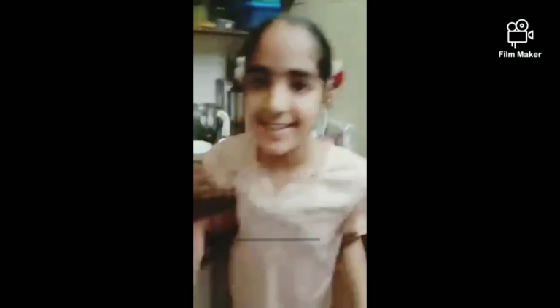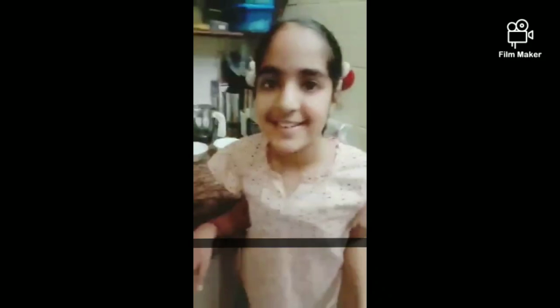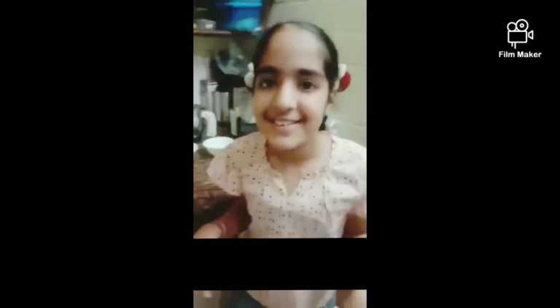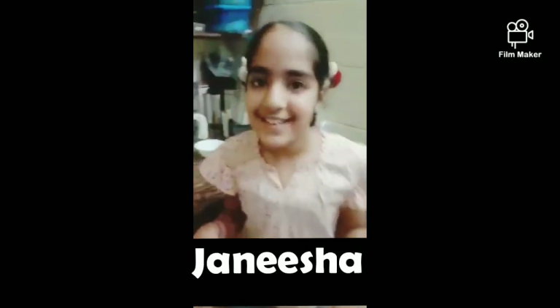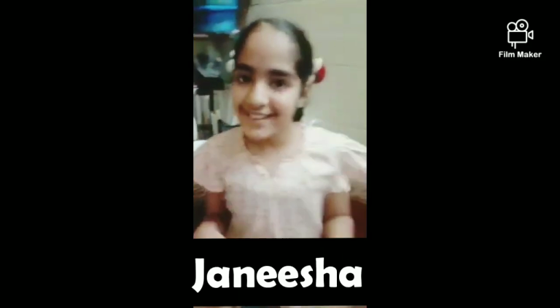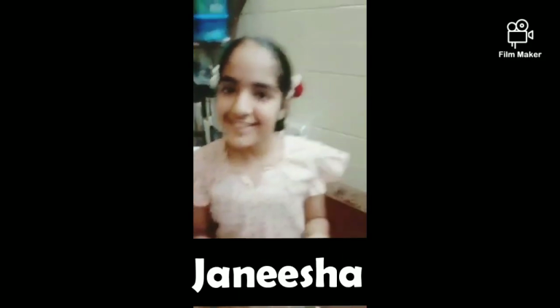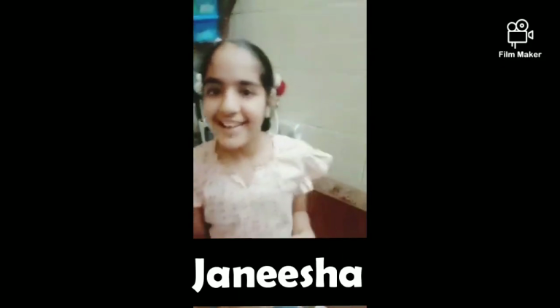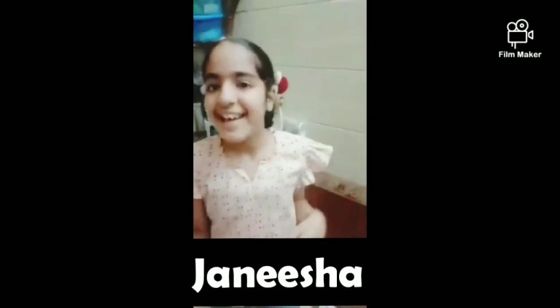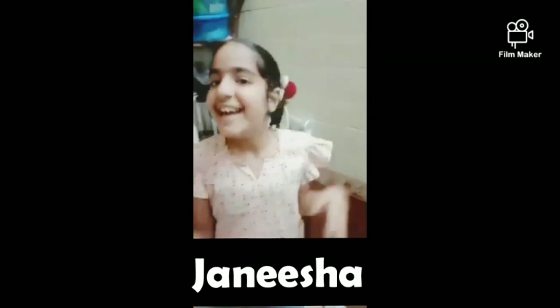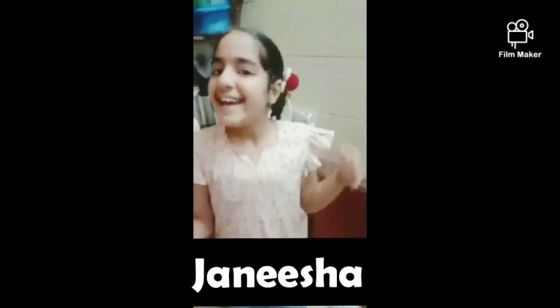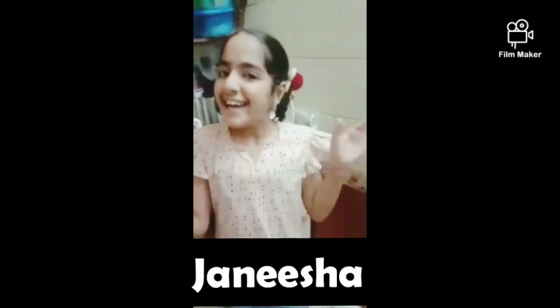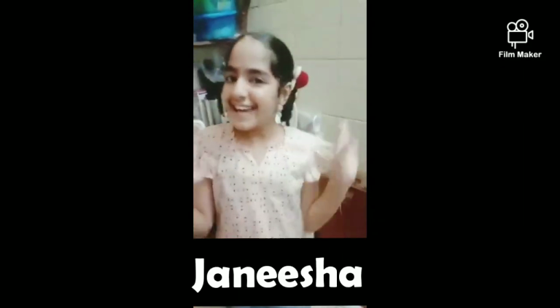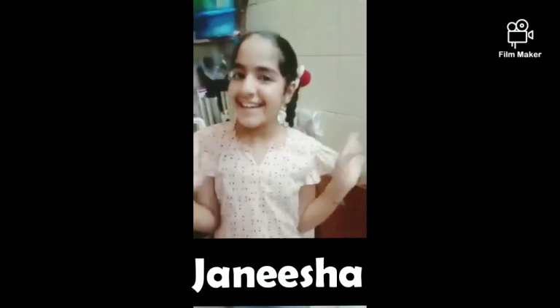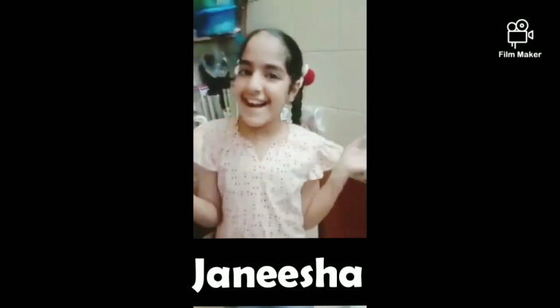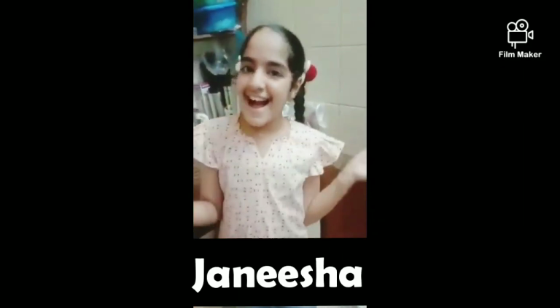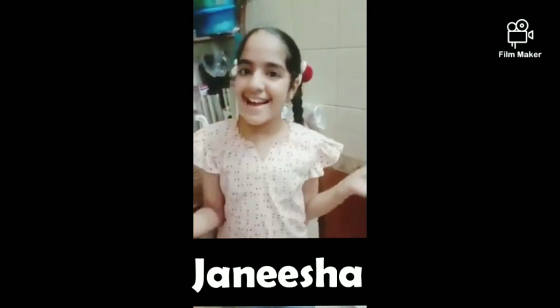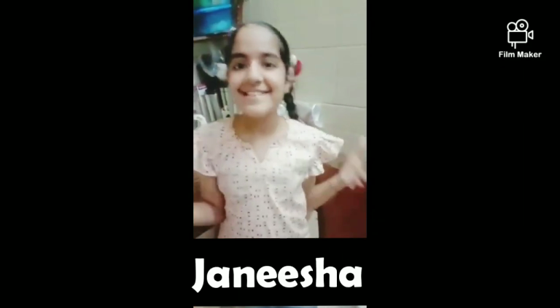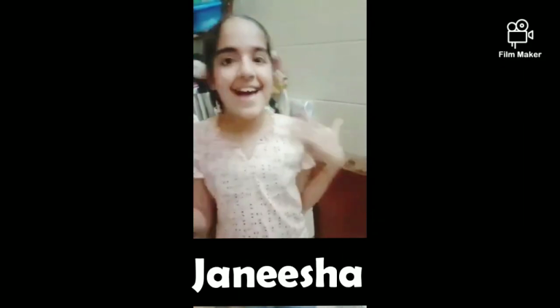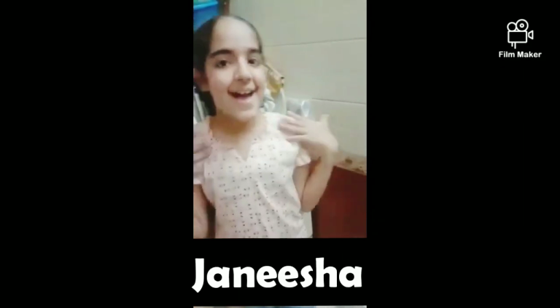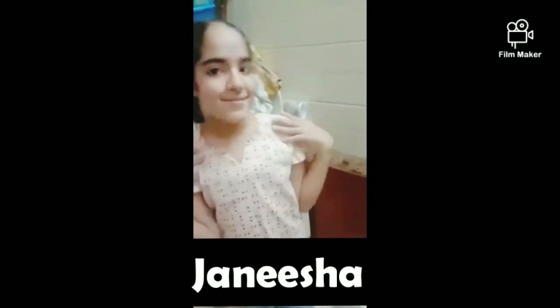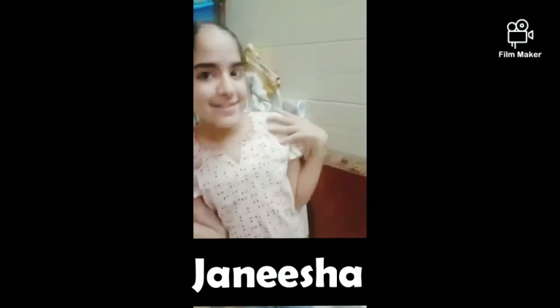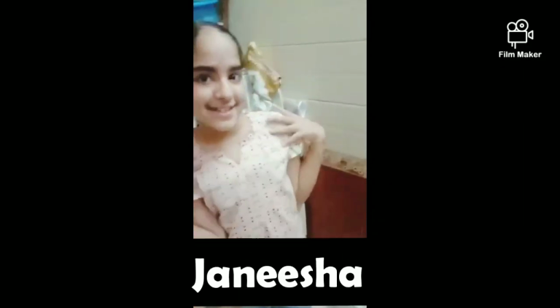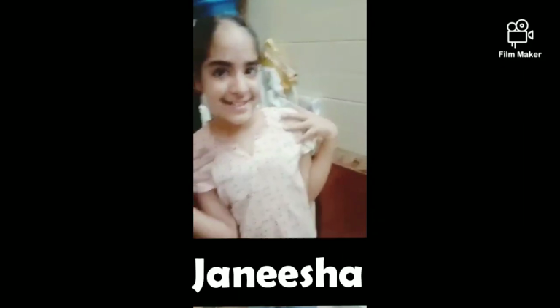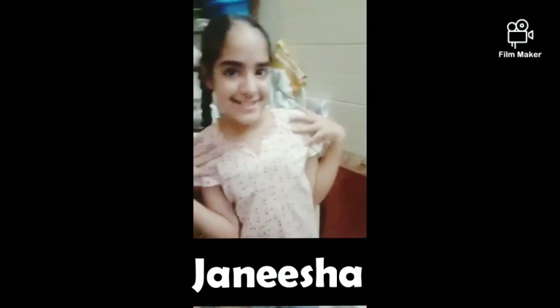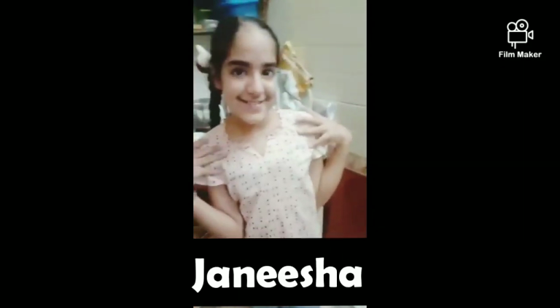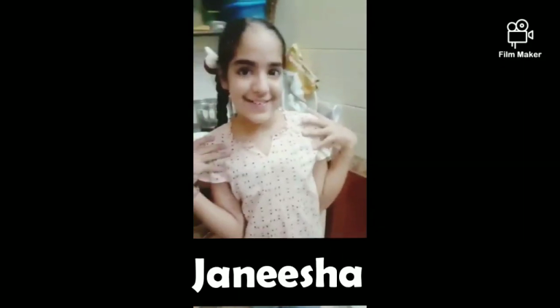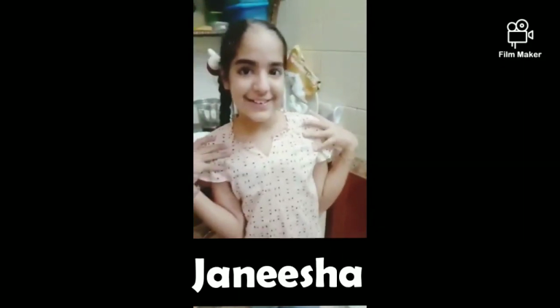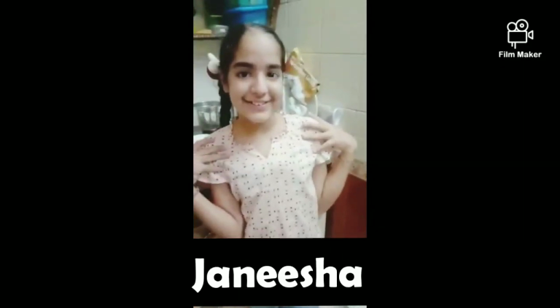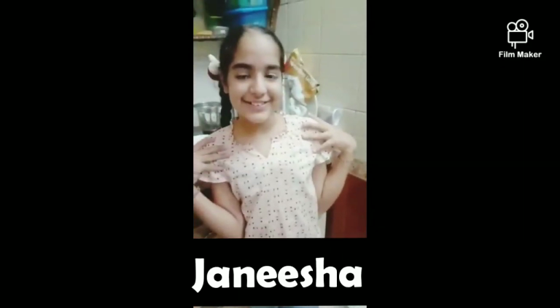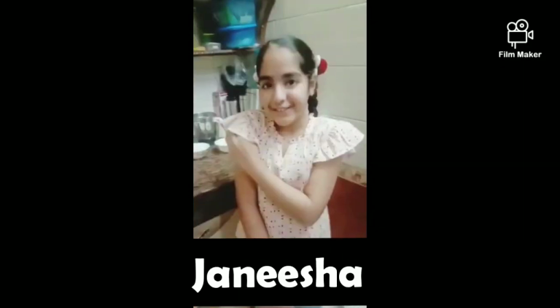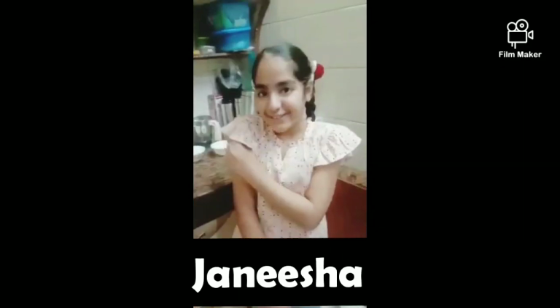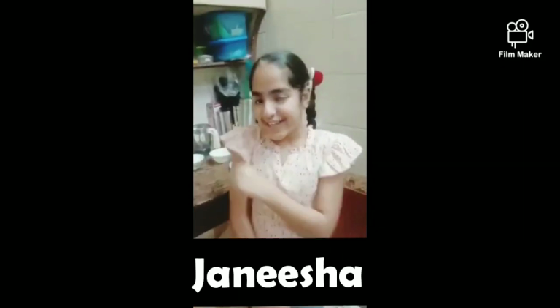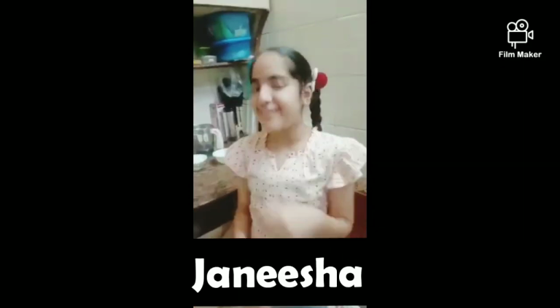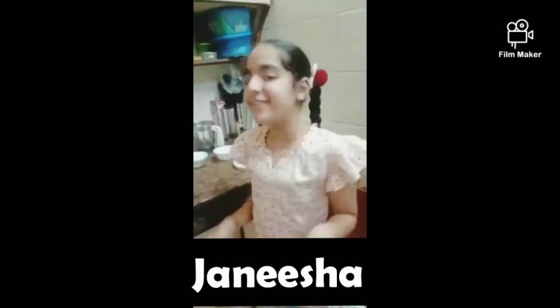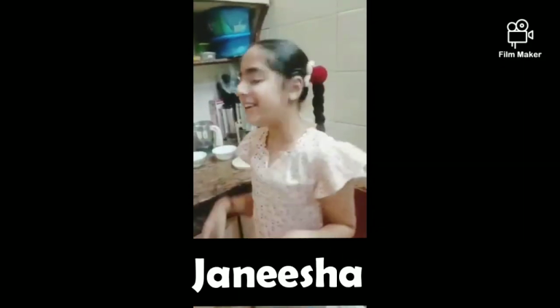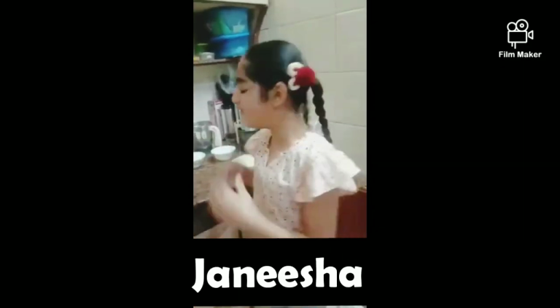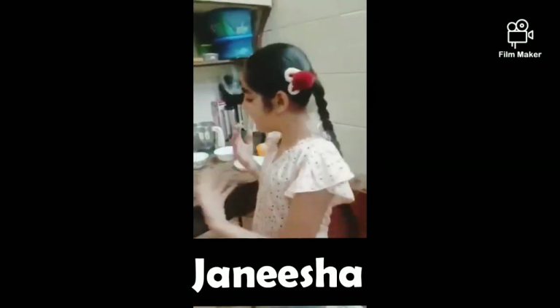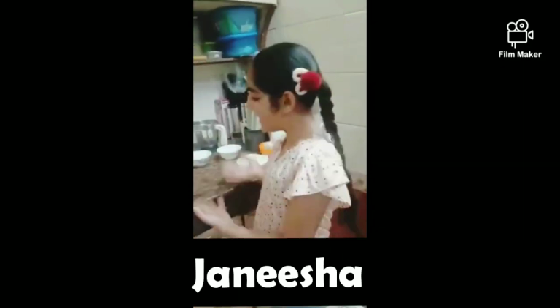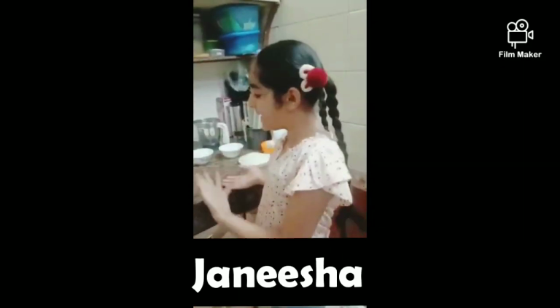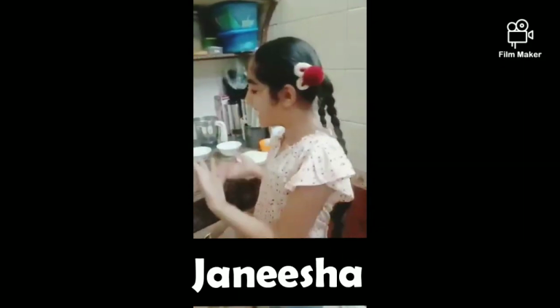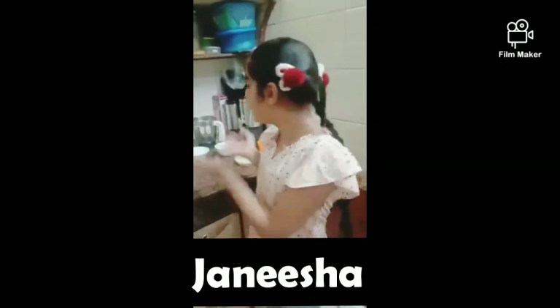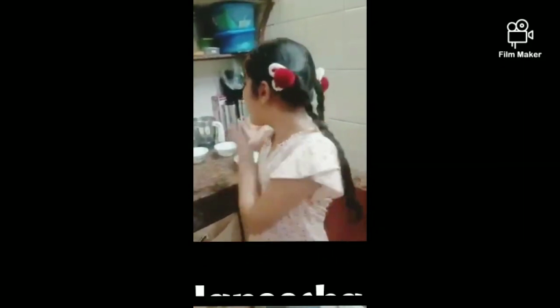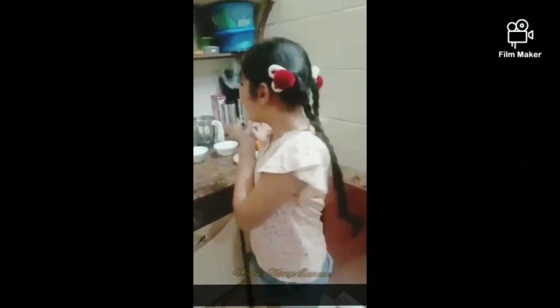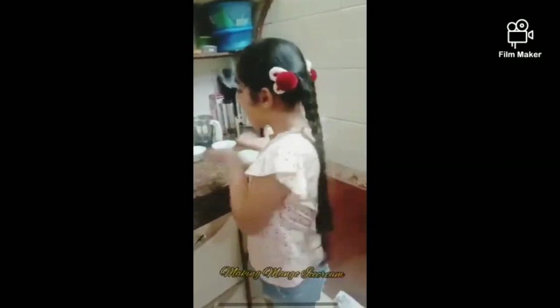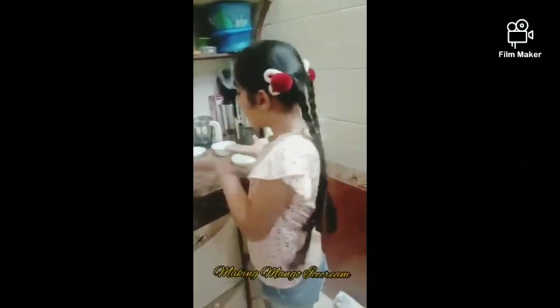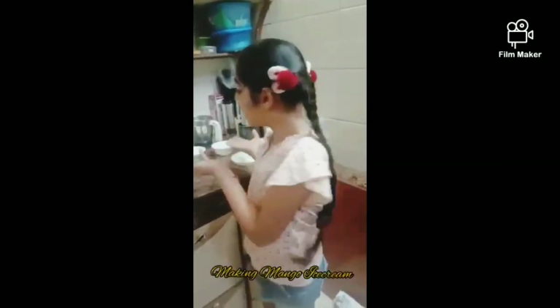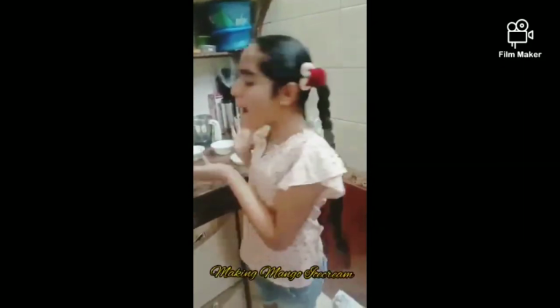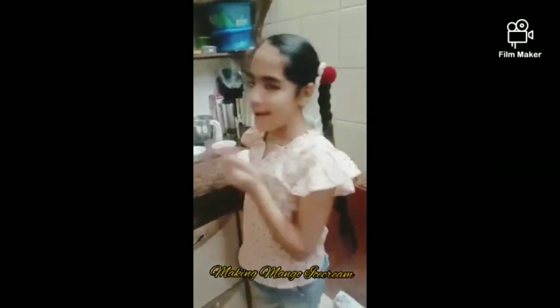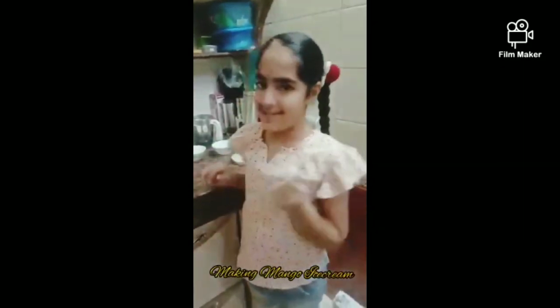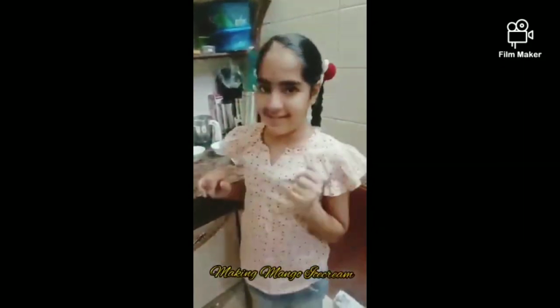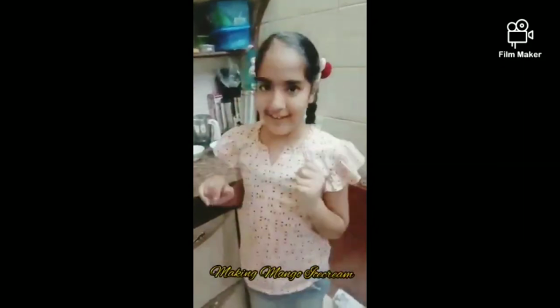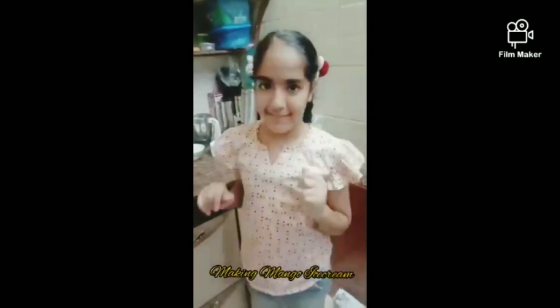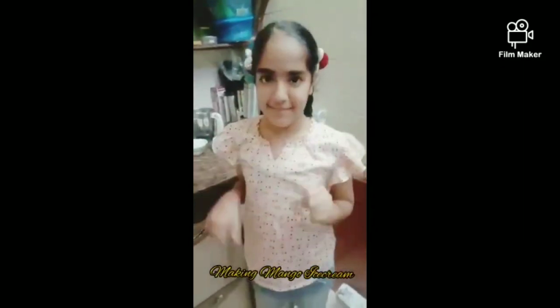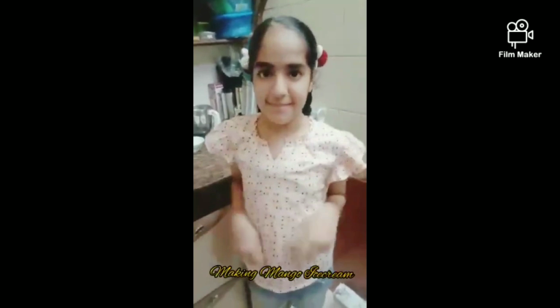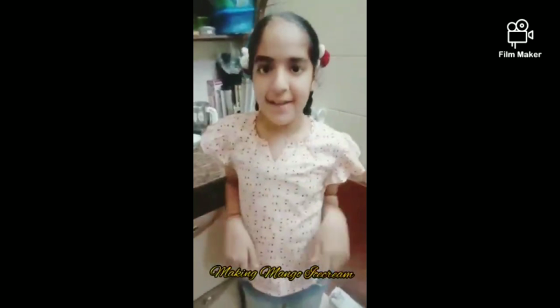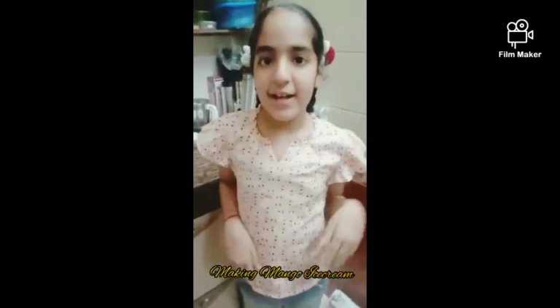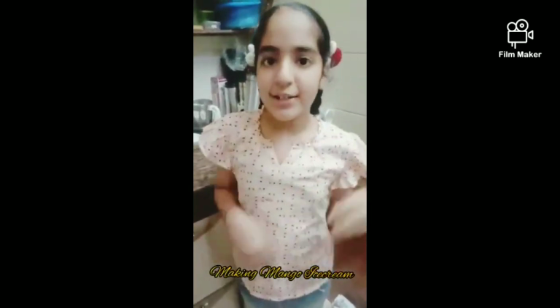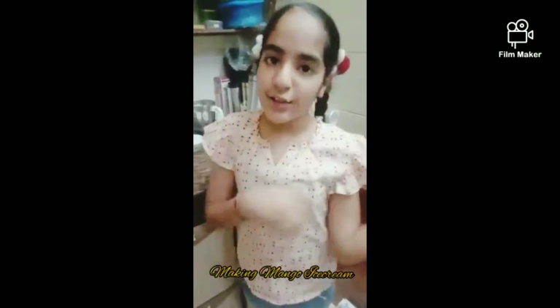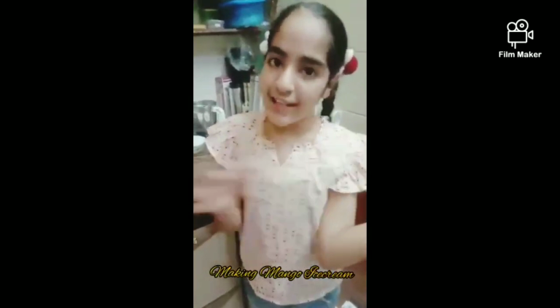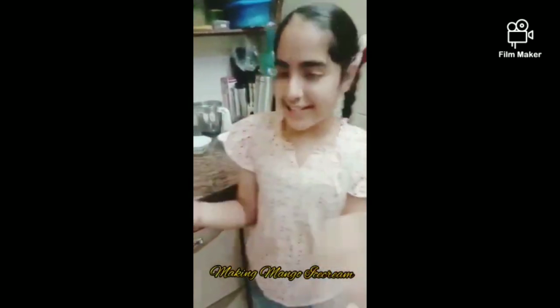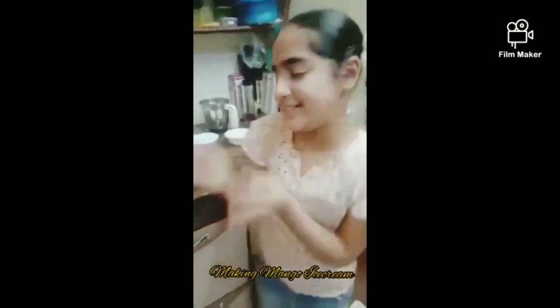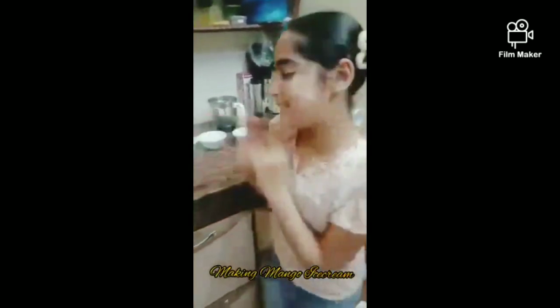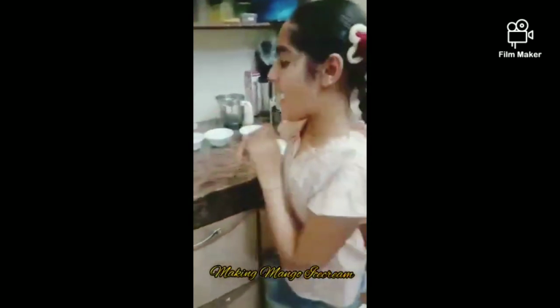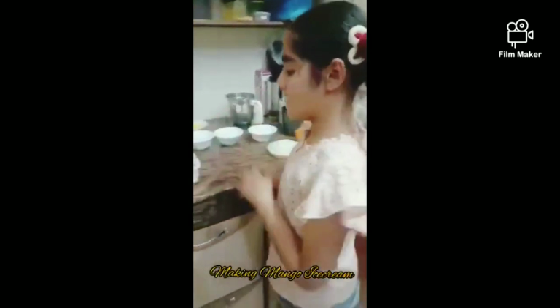Hey guys, I am Janisha Manuja. Today we are making mango ice cream. So let's start.